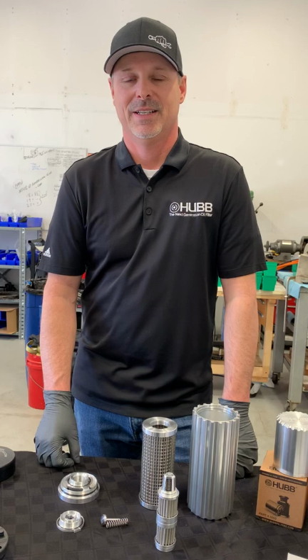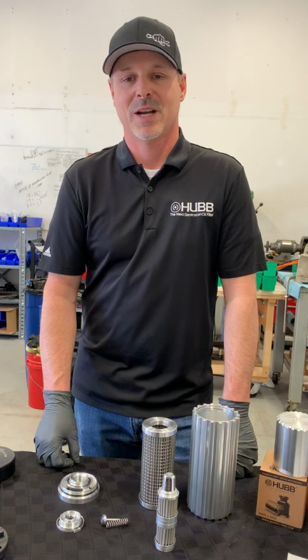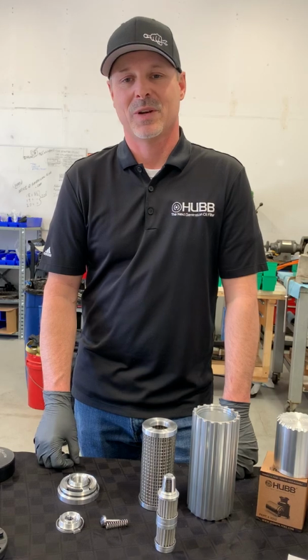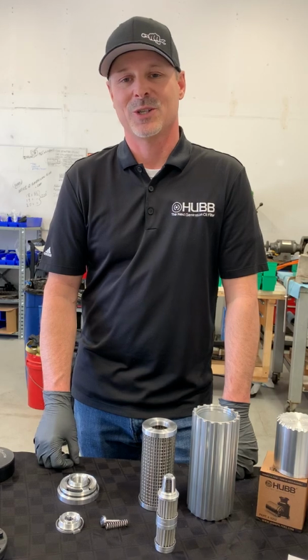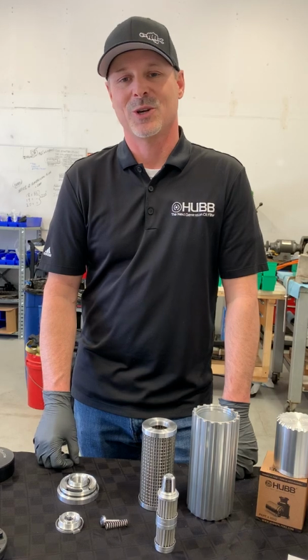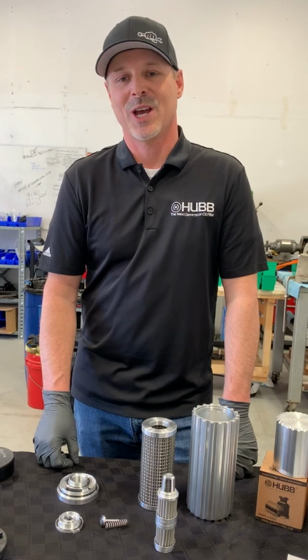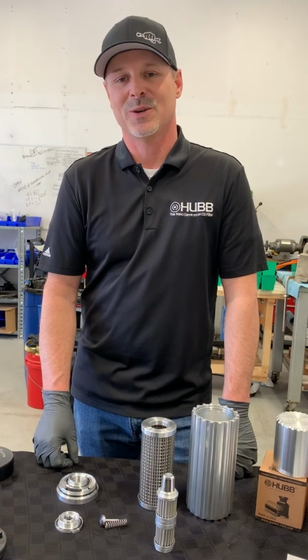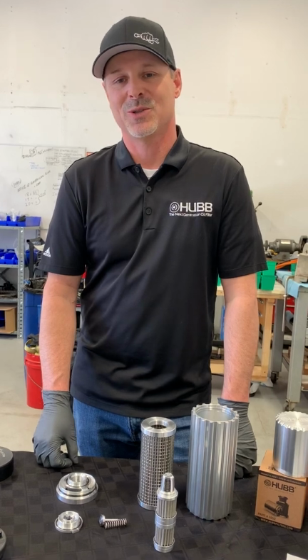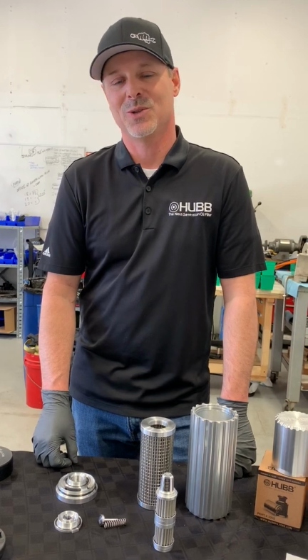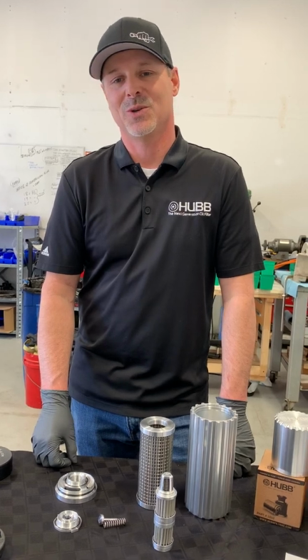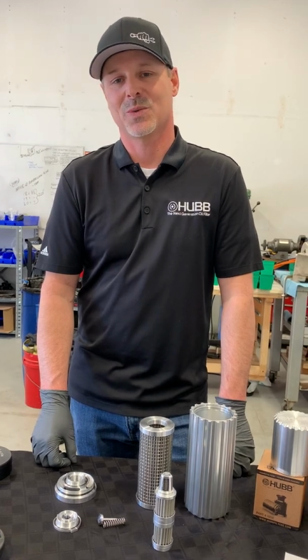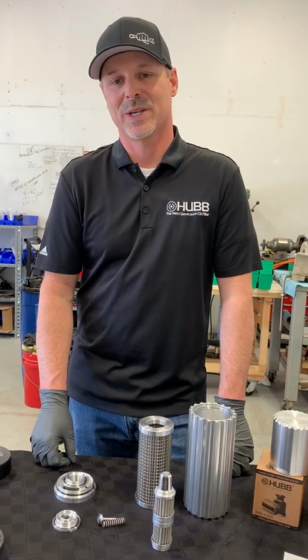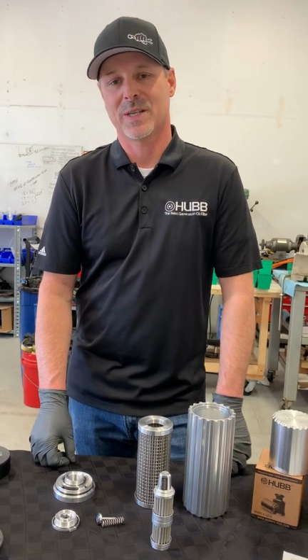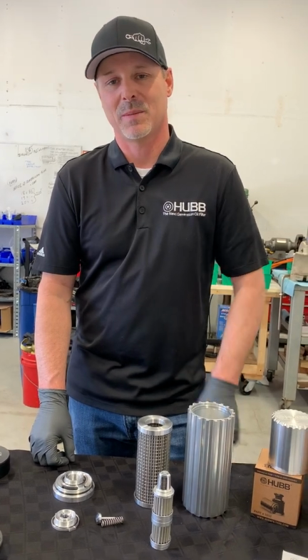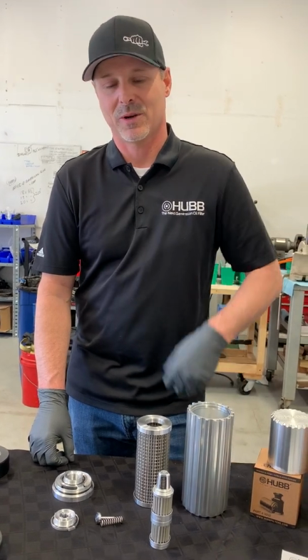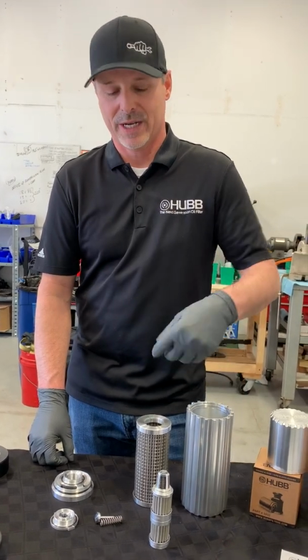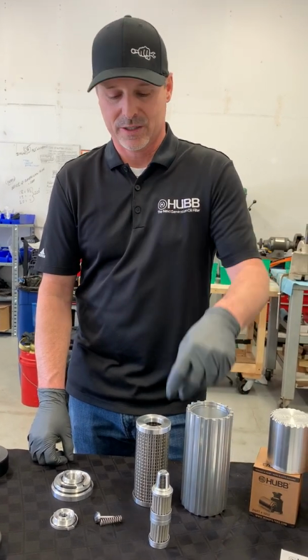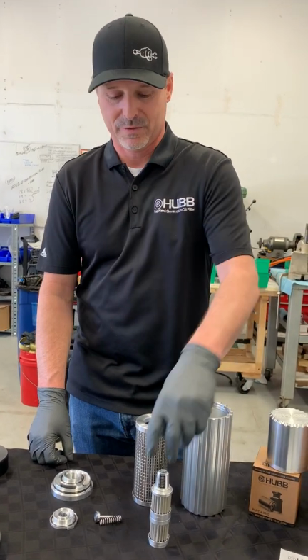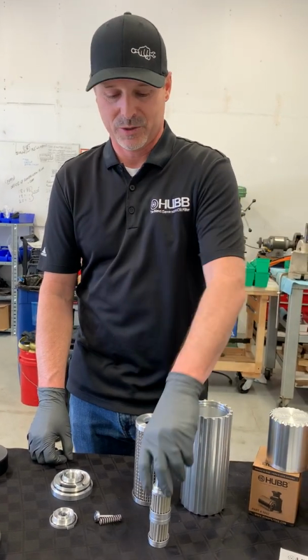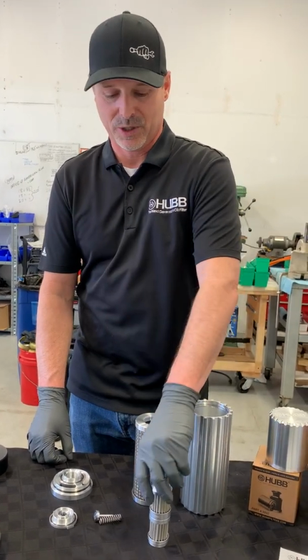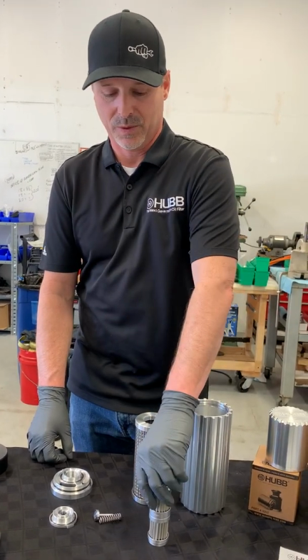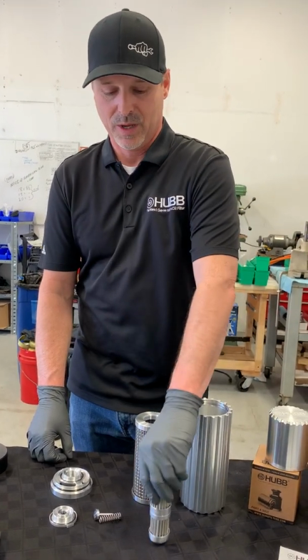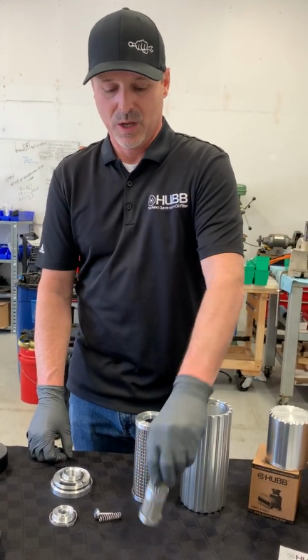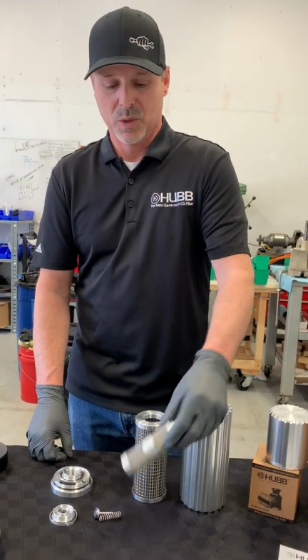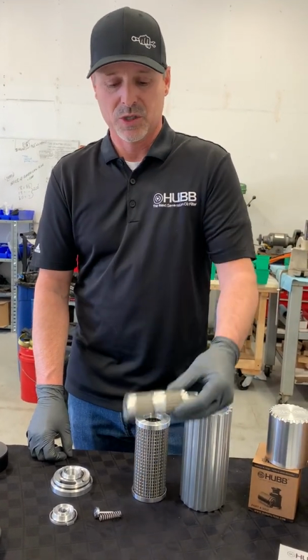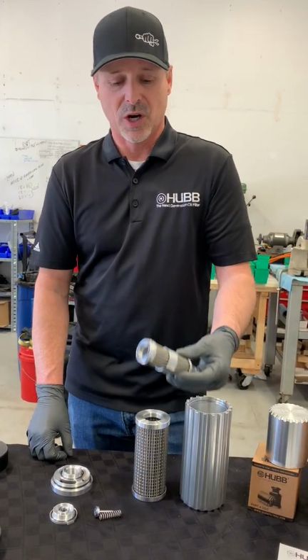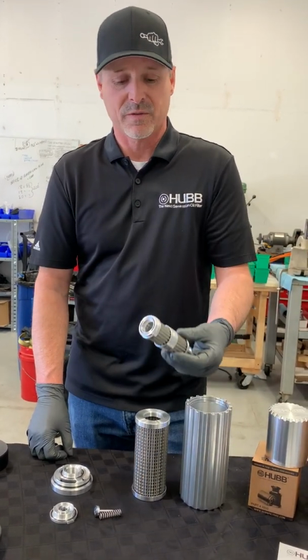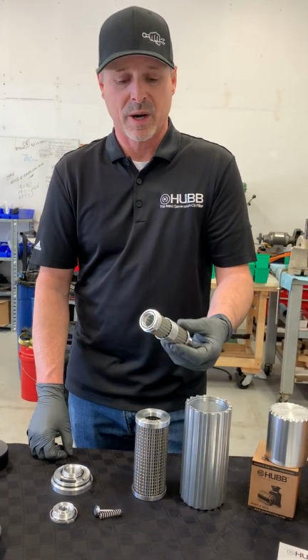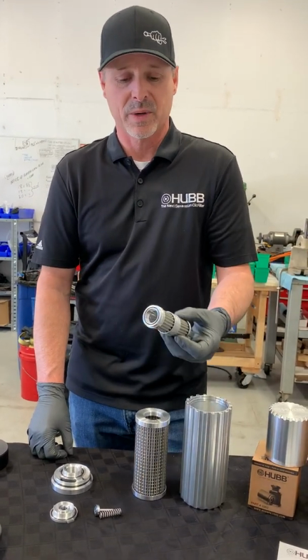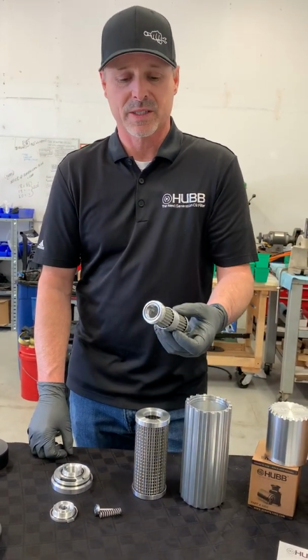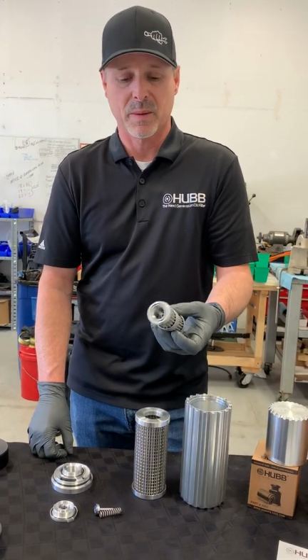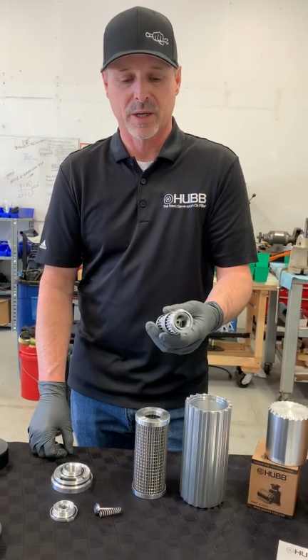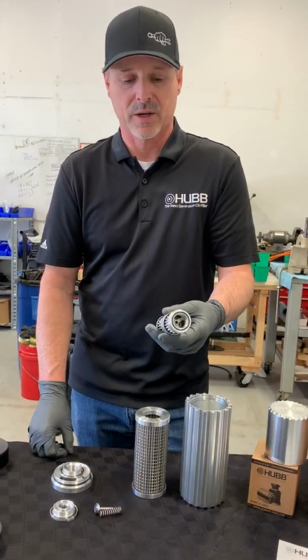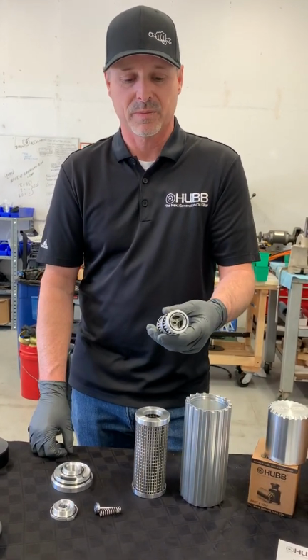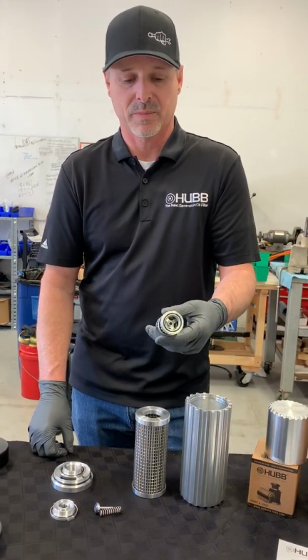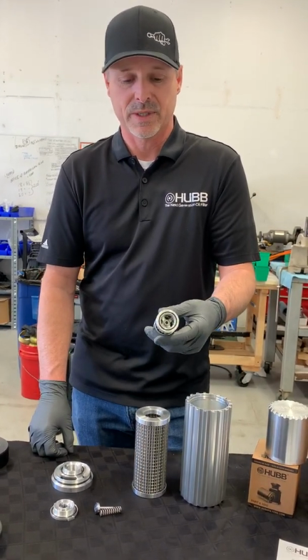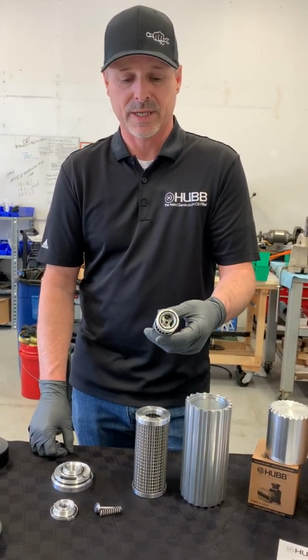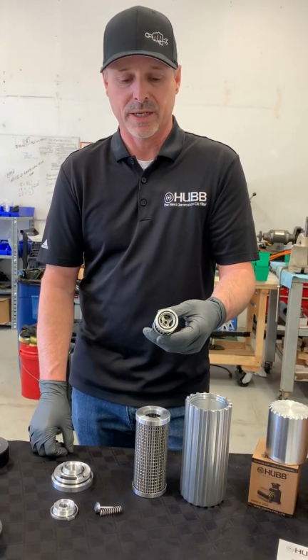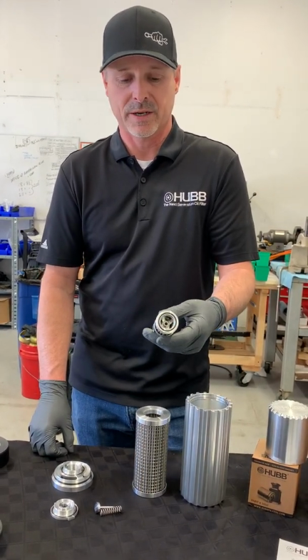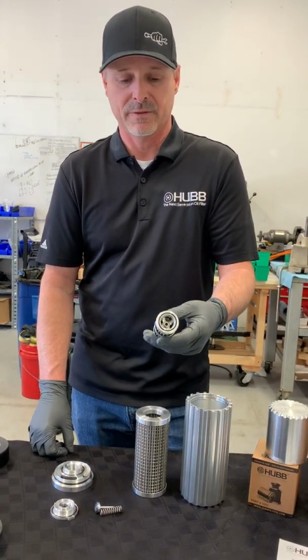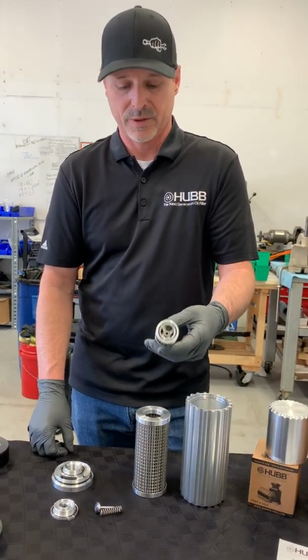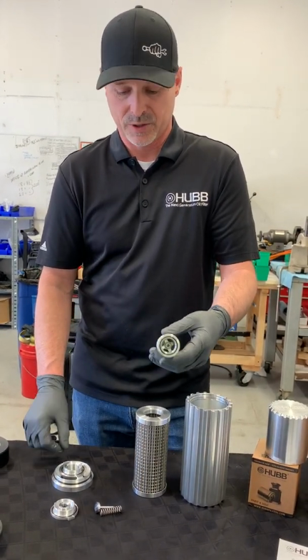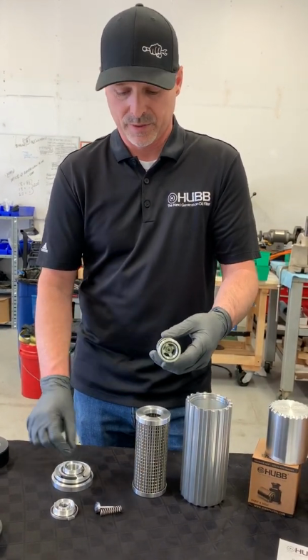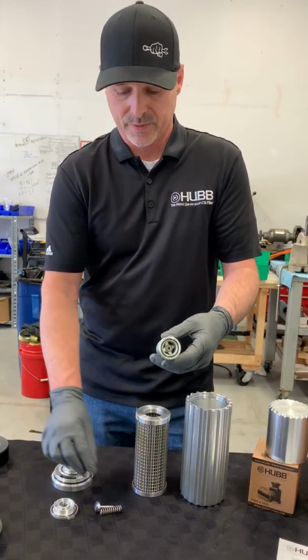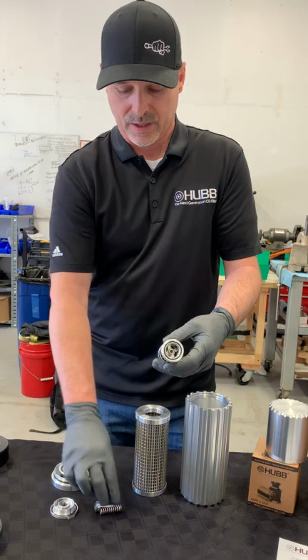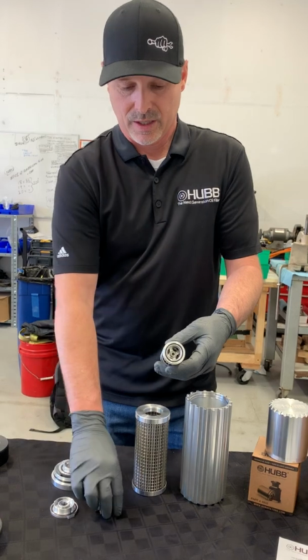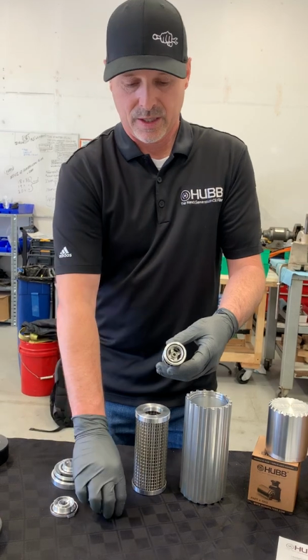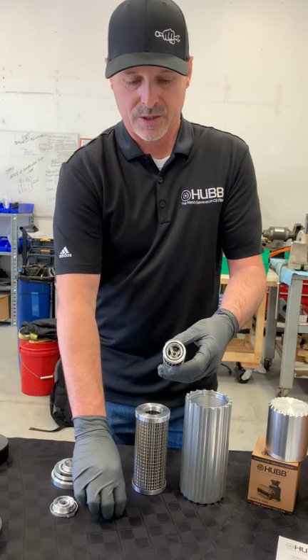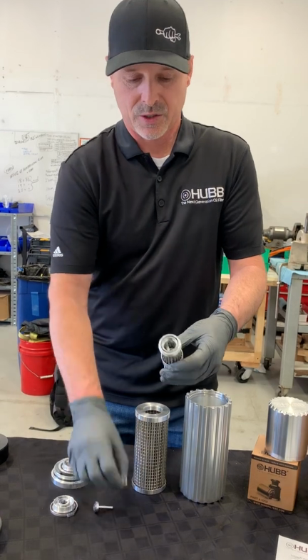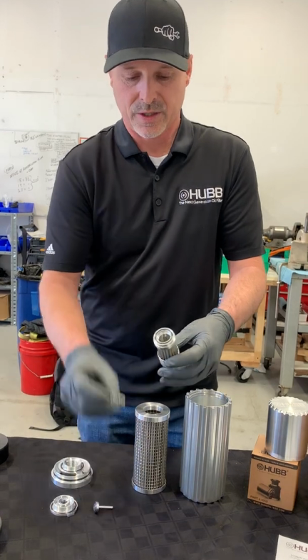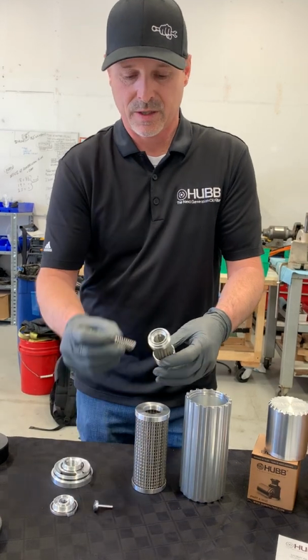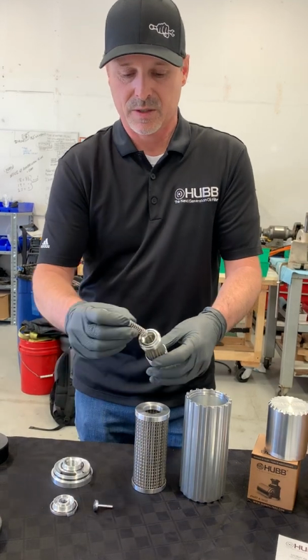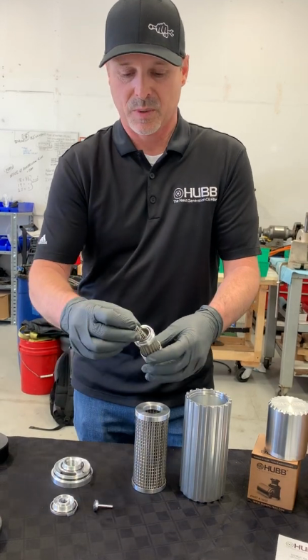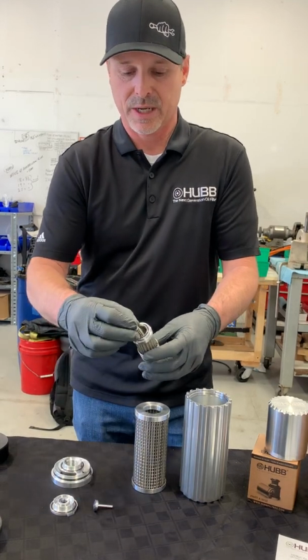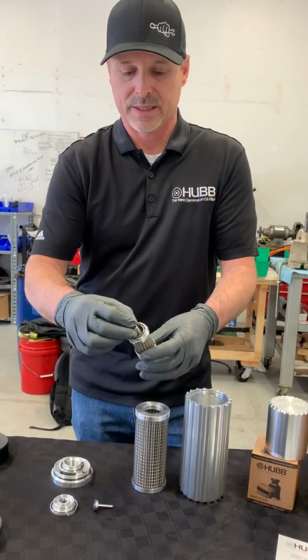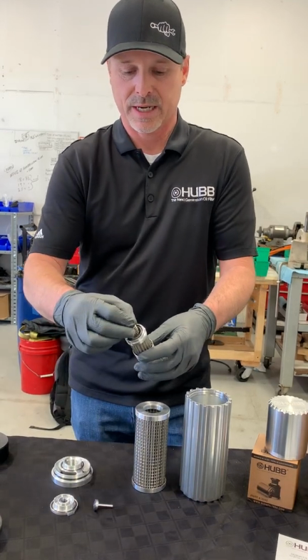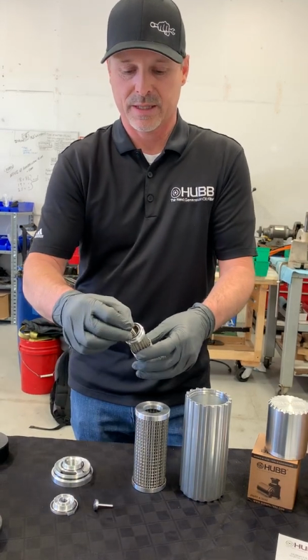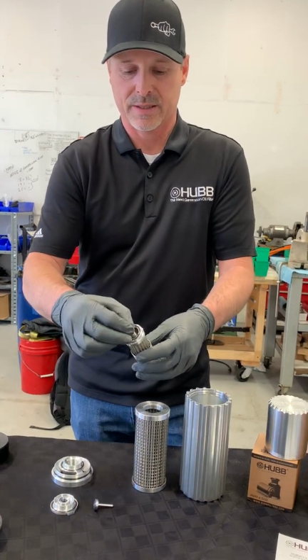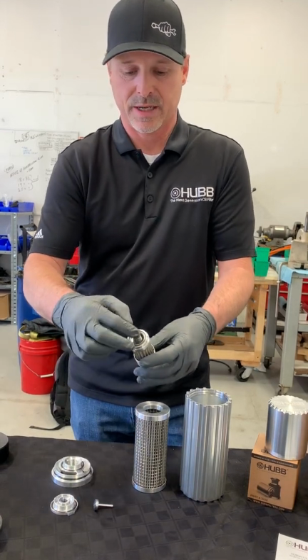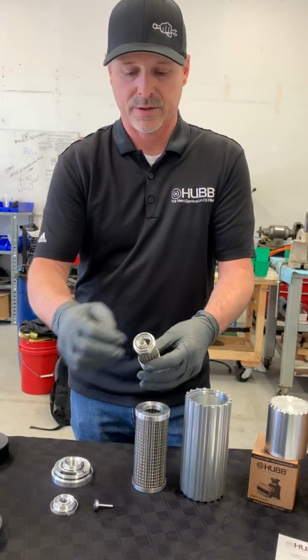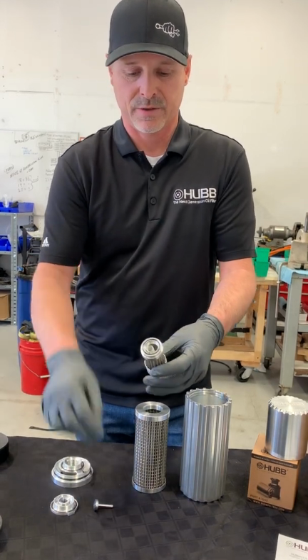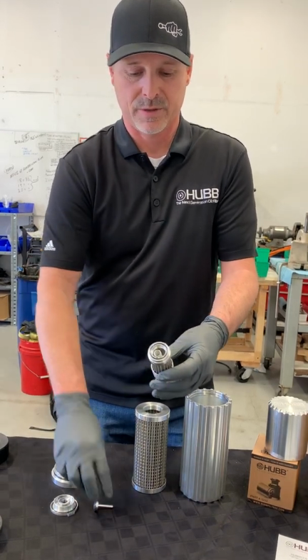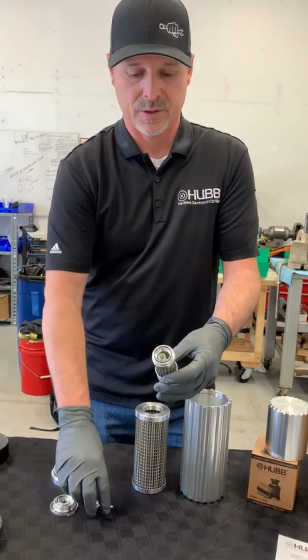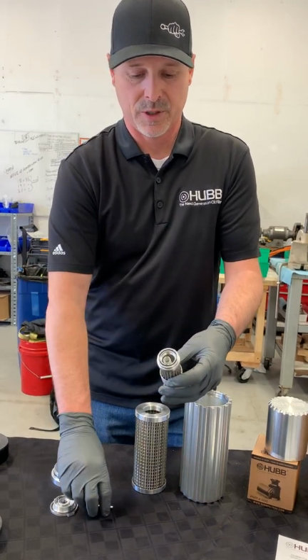Now we're going to show you how to reassemble our 8-inch filter. We start off by reassembling our secondary filter, inserting the spring inside the center of the filter.